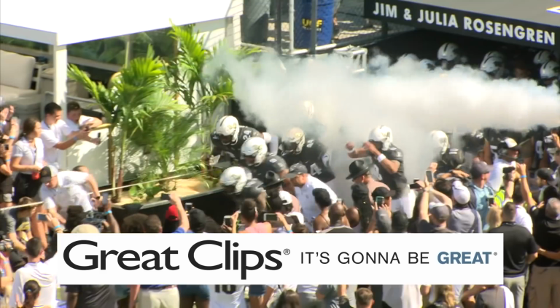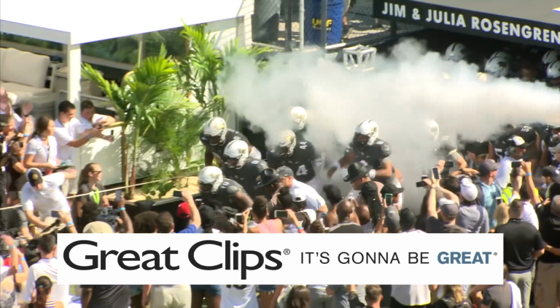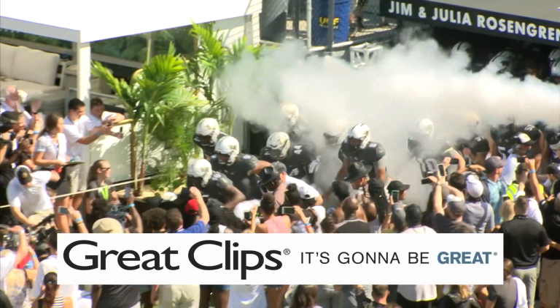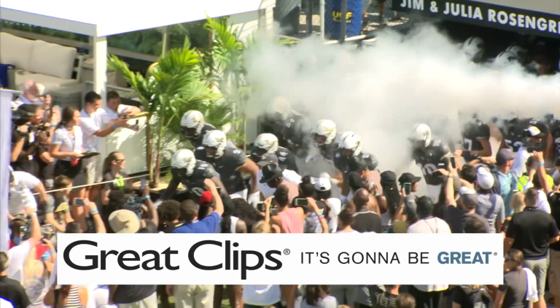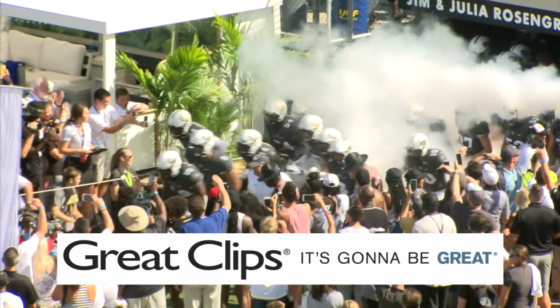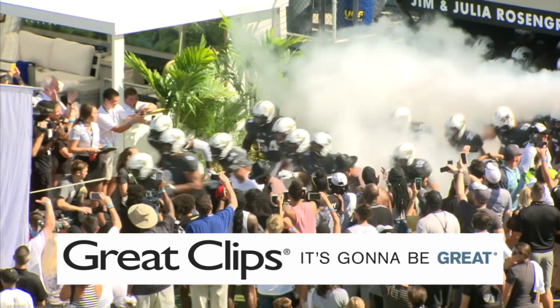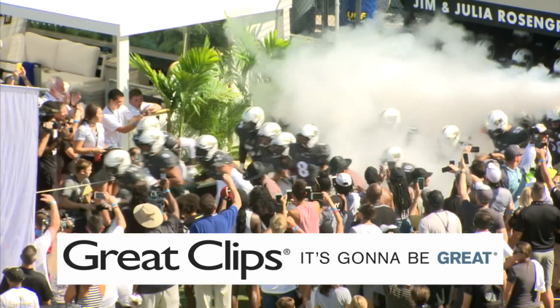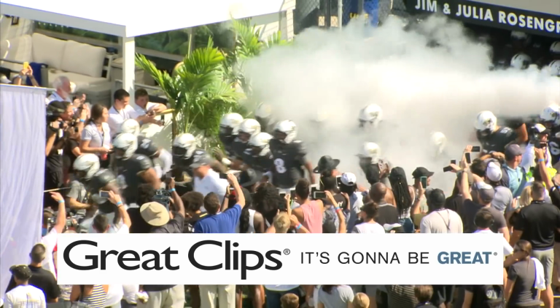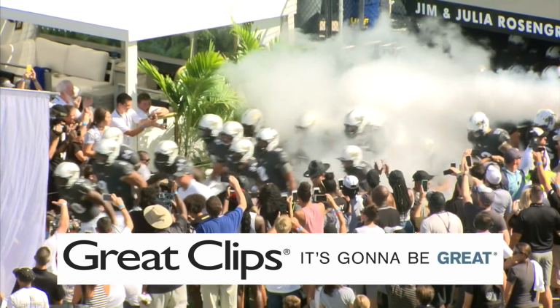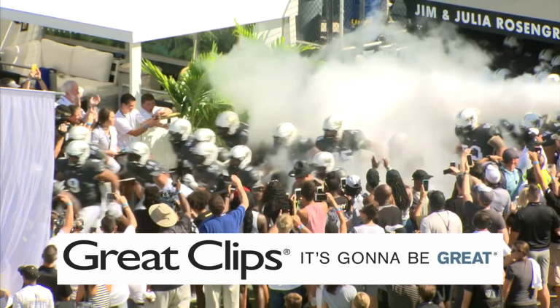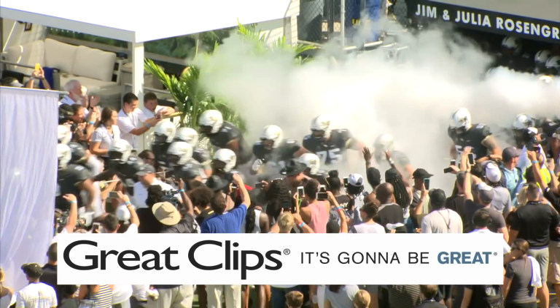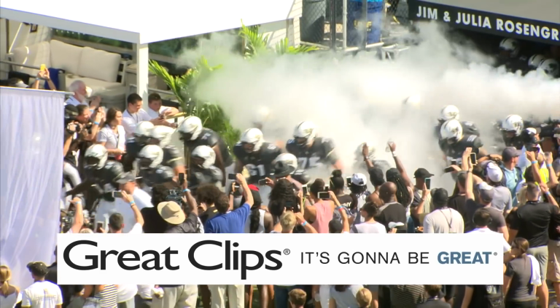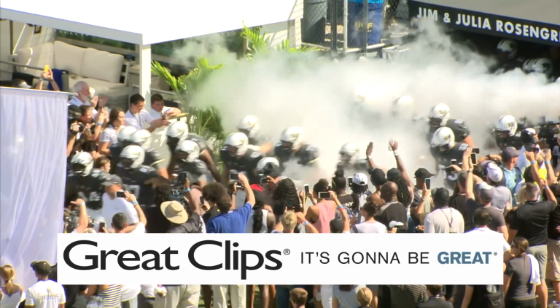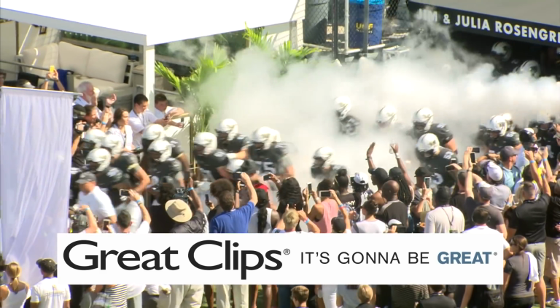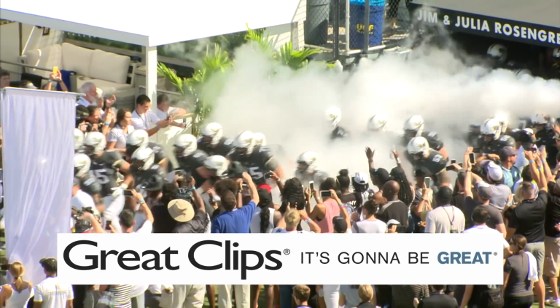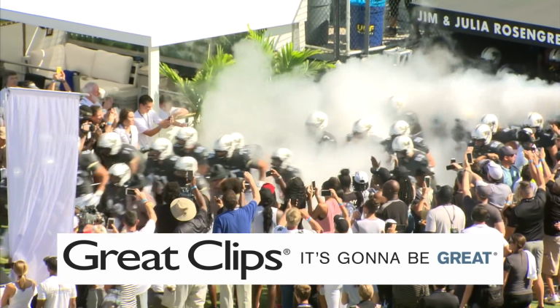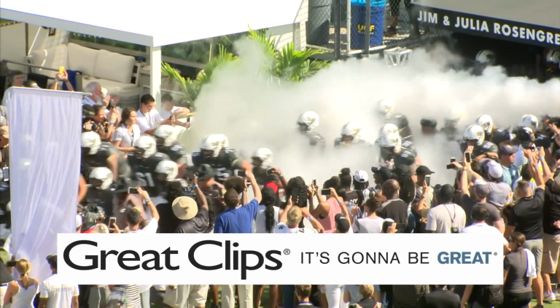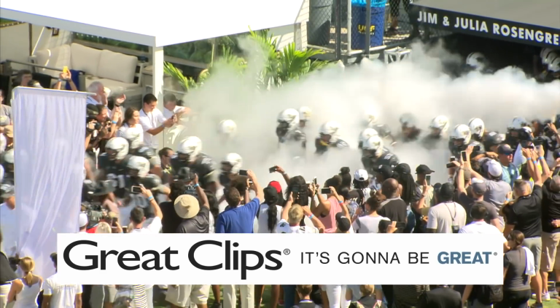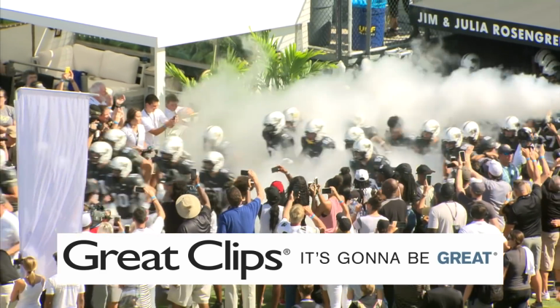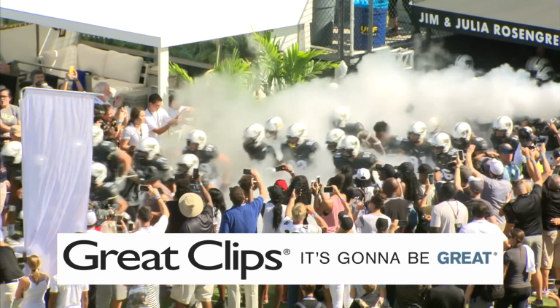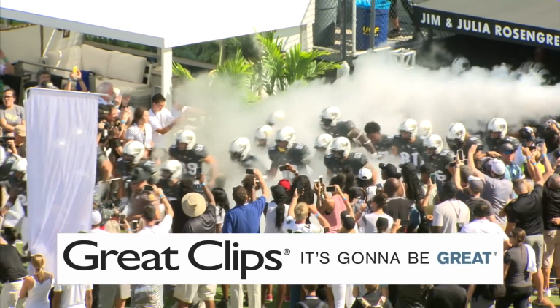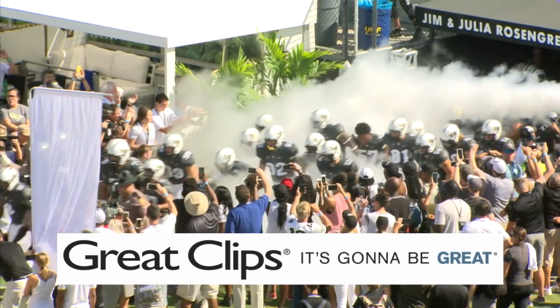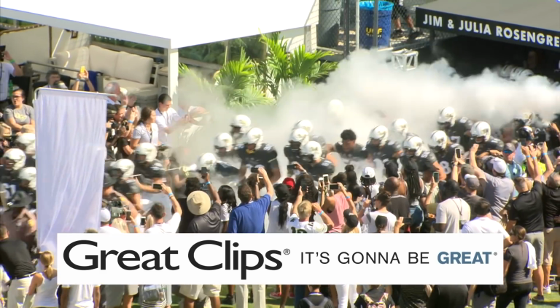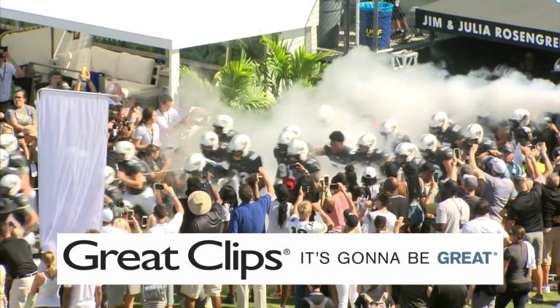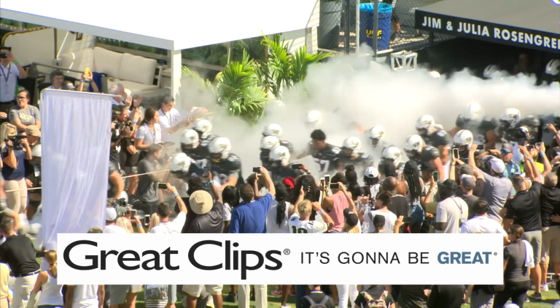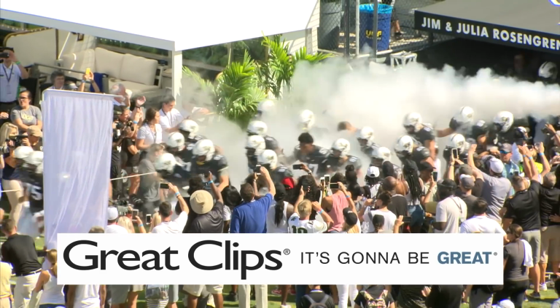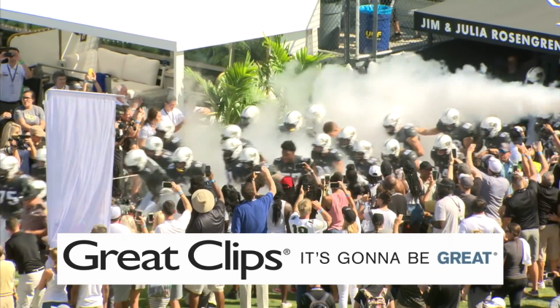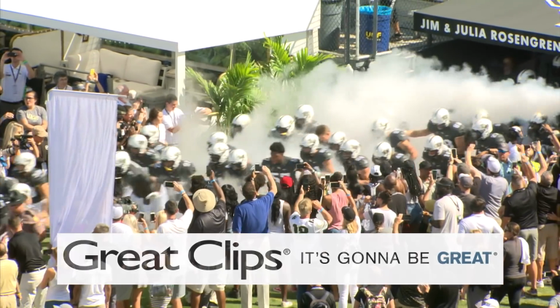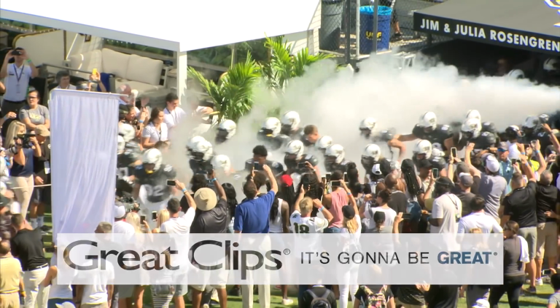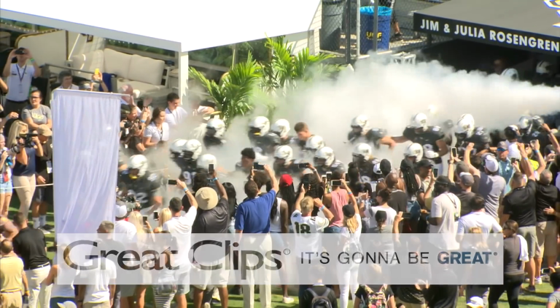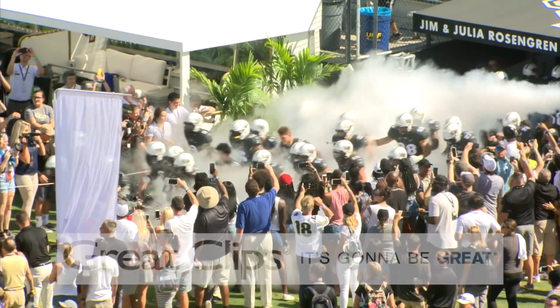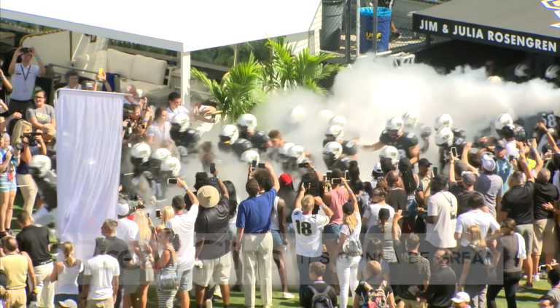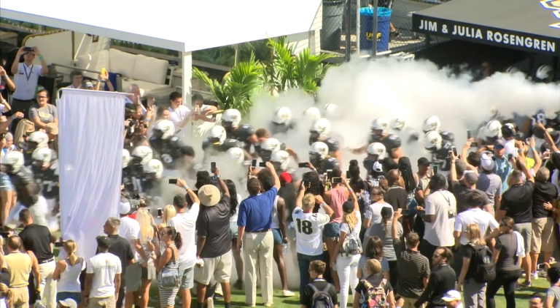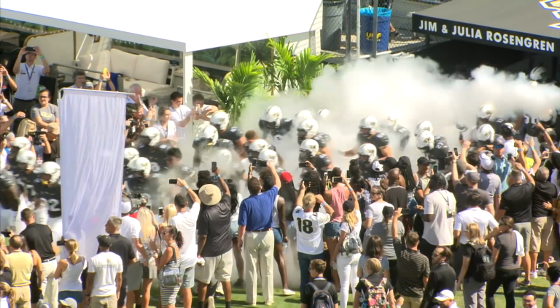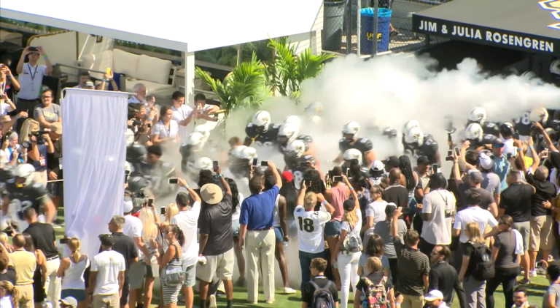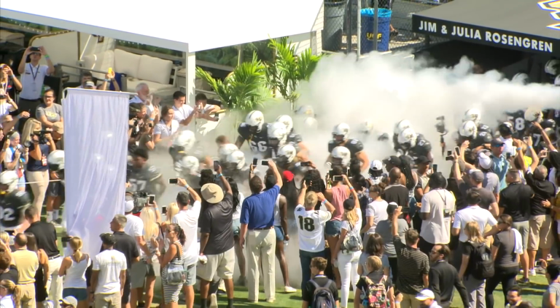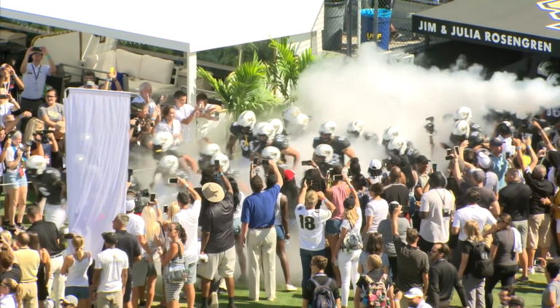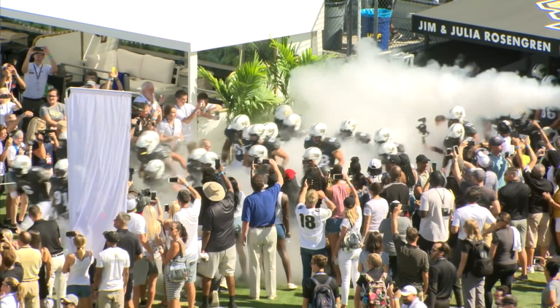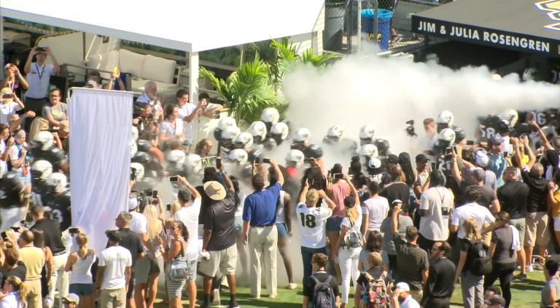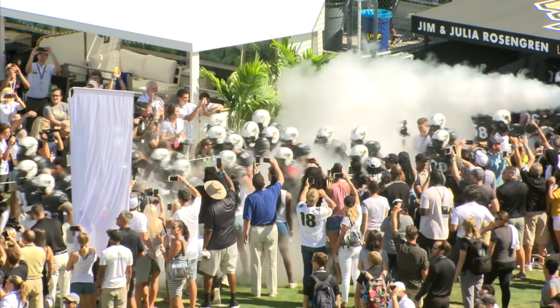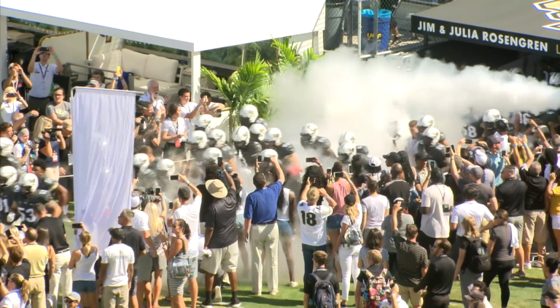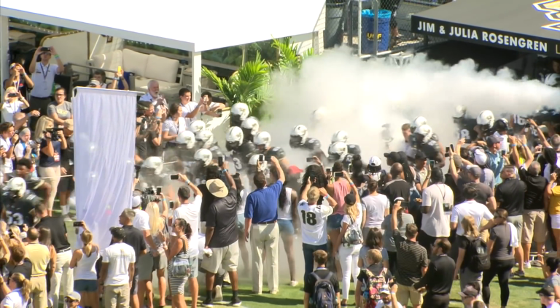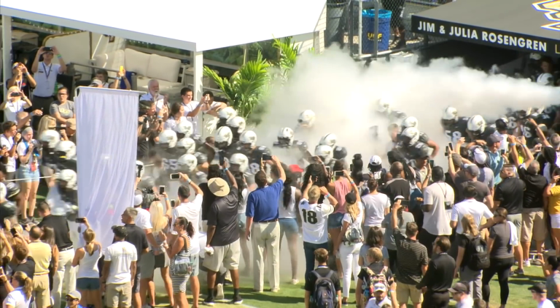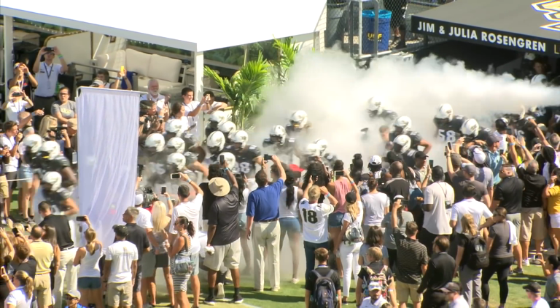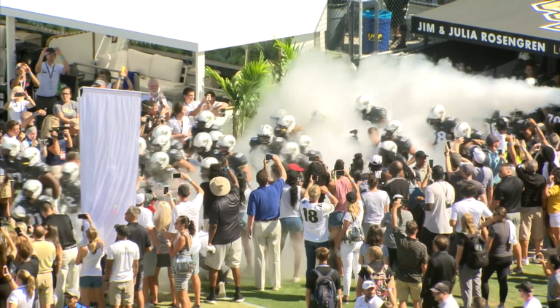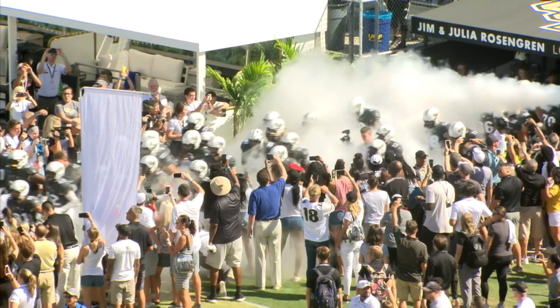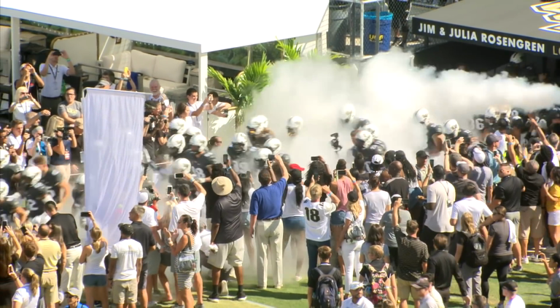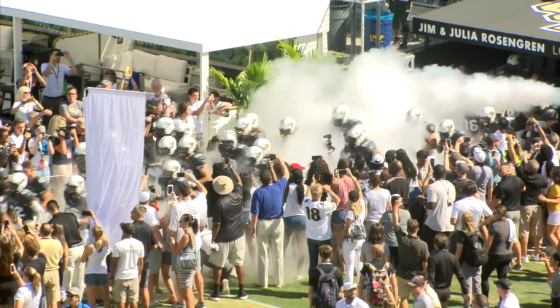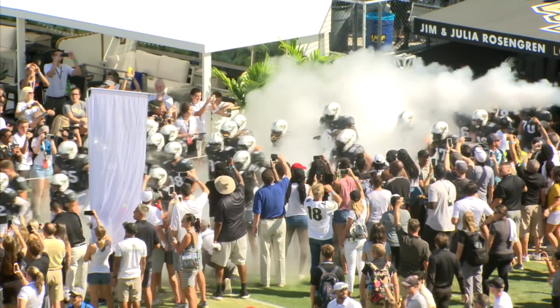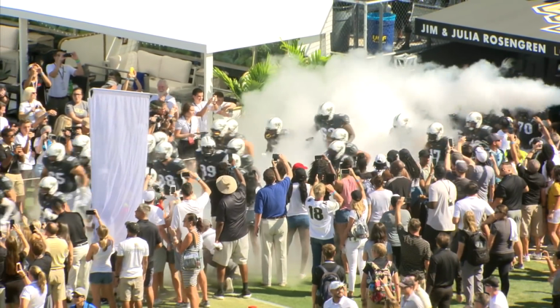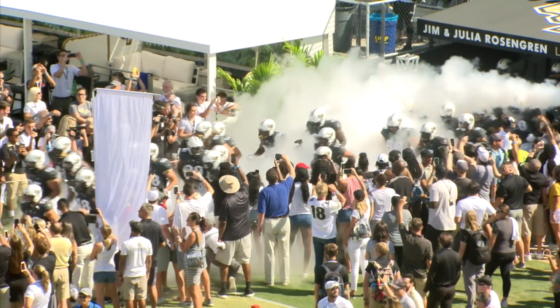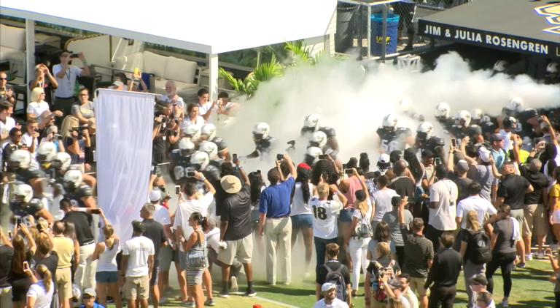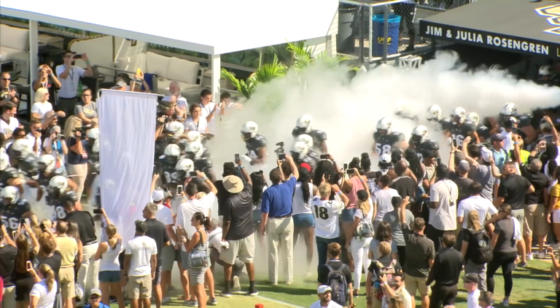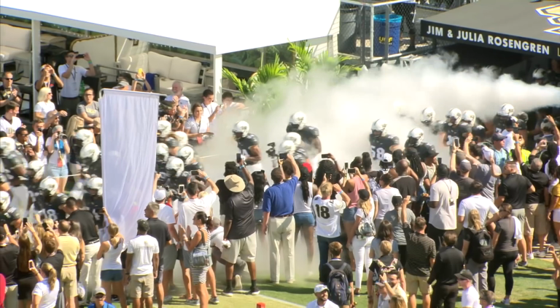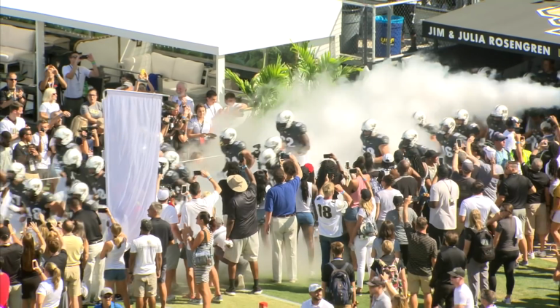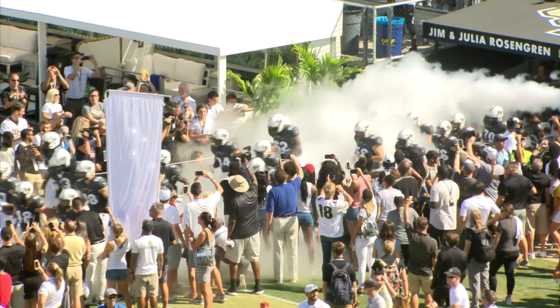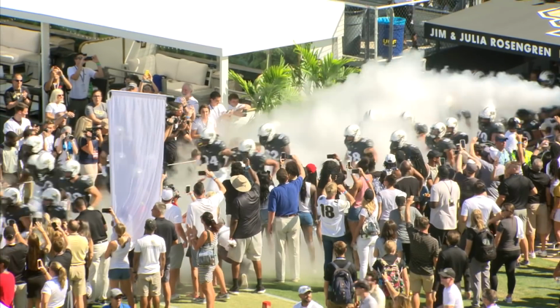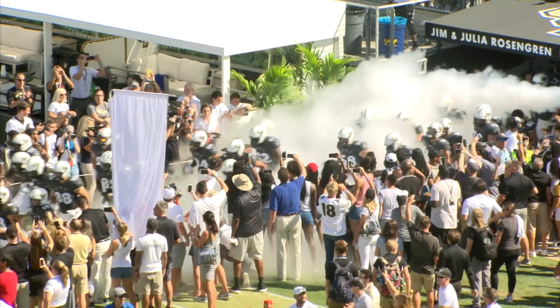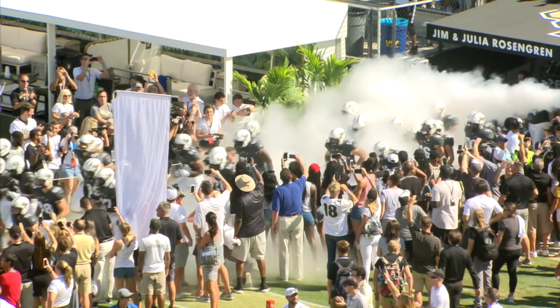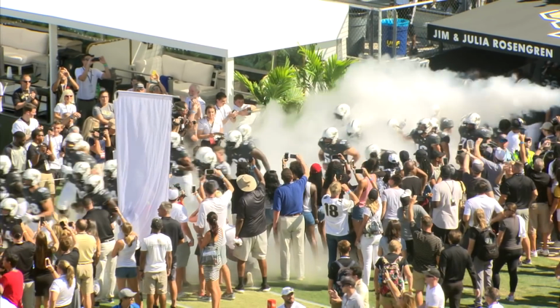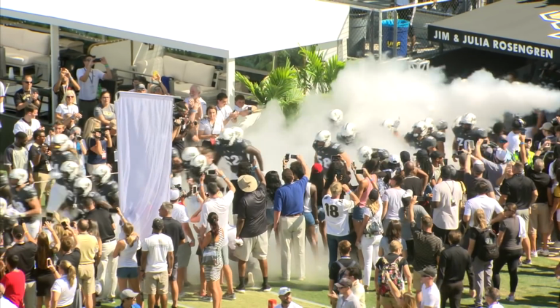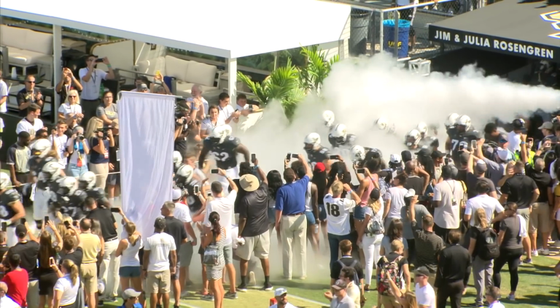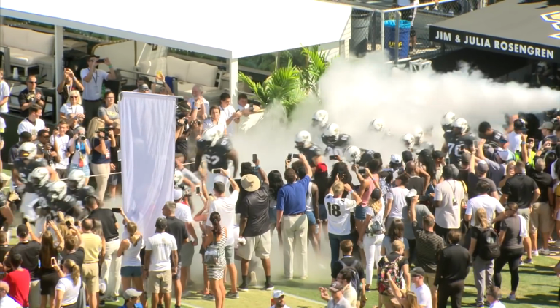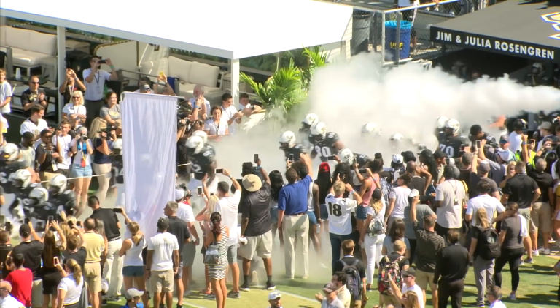Live from Spectrum Stadium on the campus of the University of Central Florida, UCF Knights football is on the air.